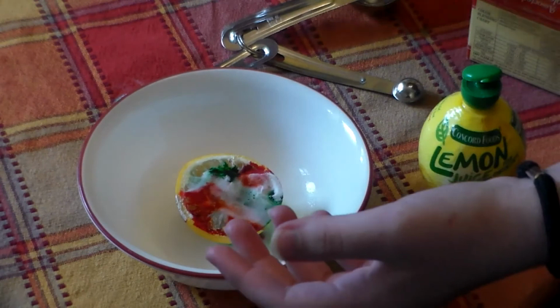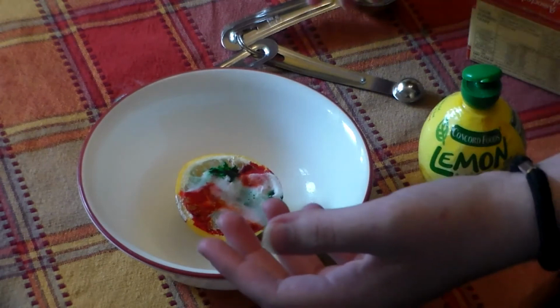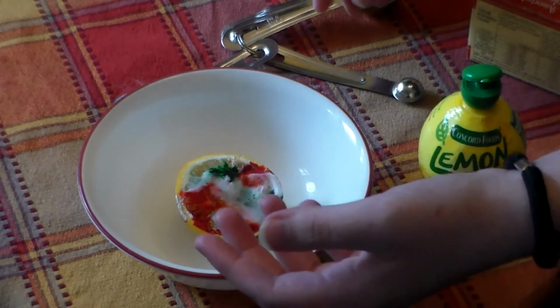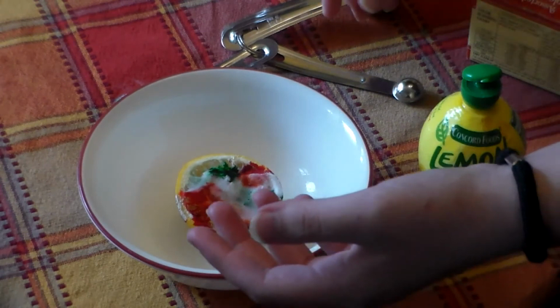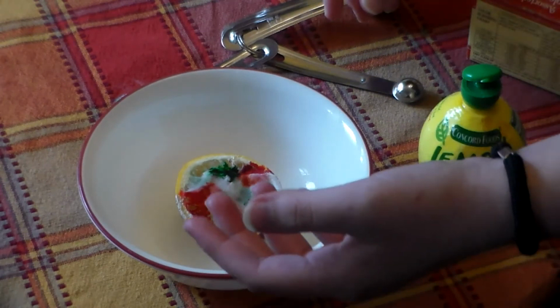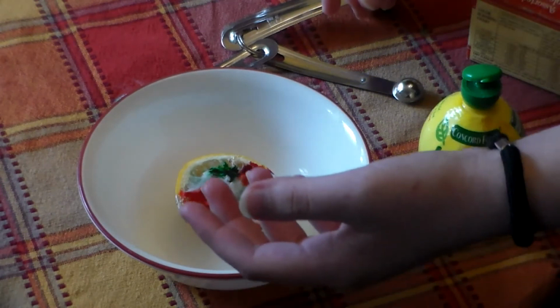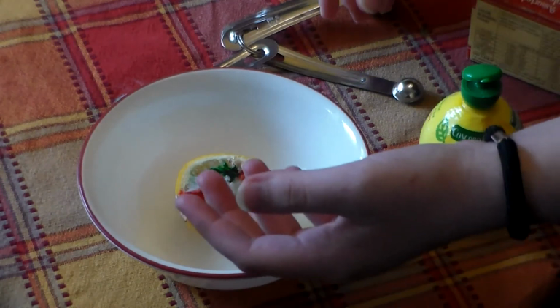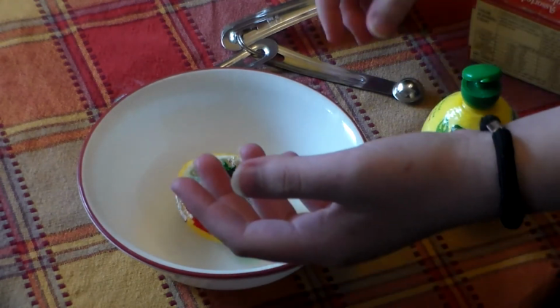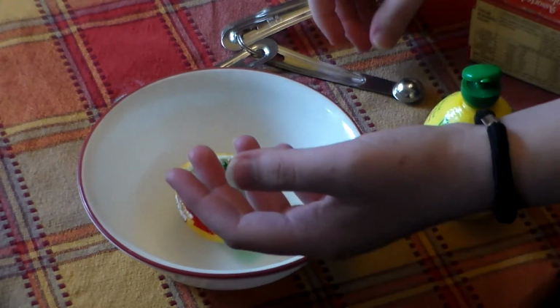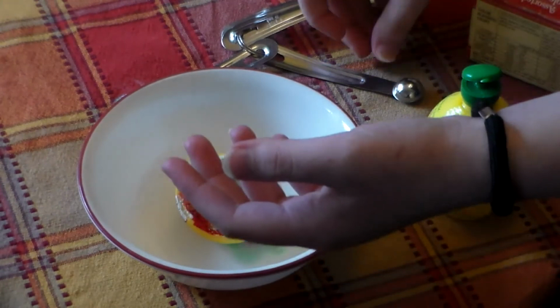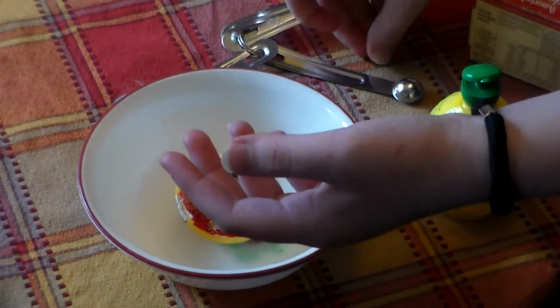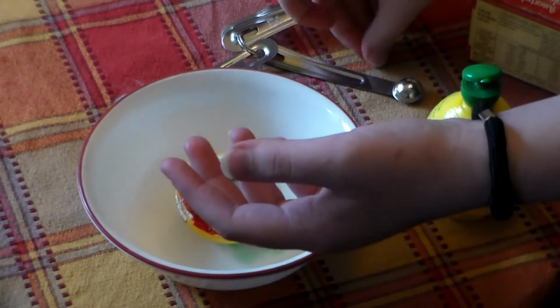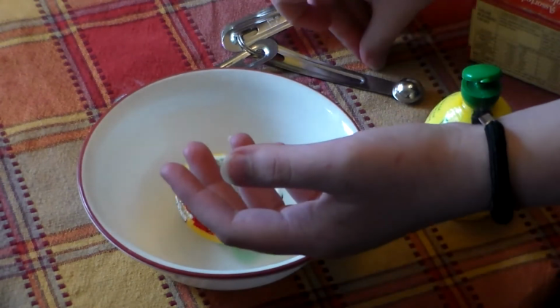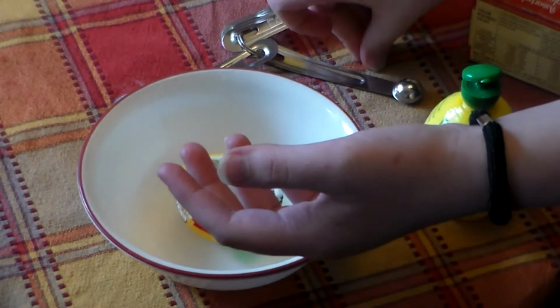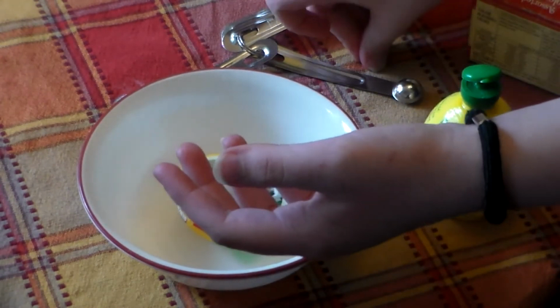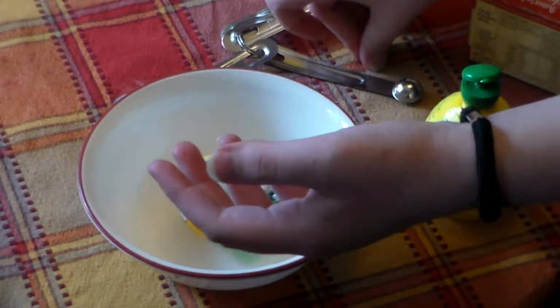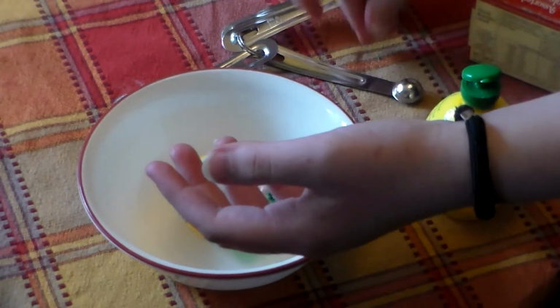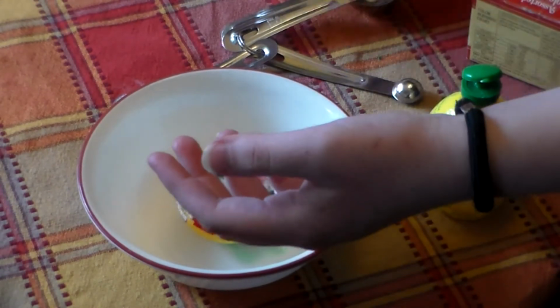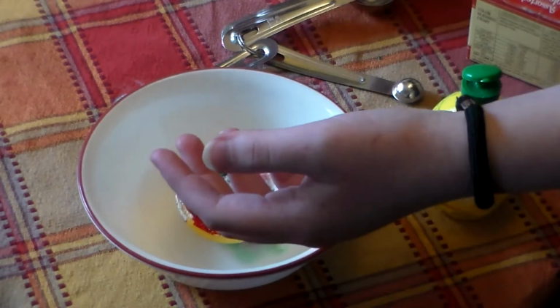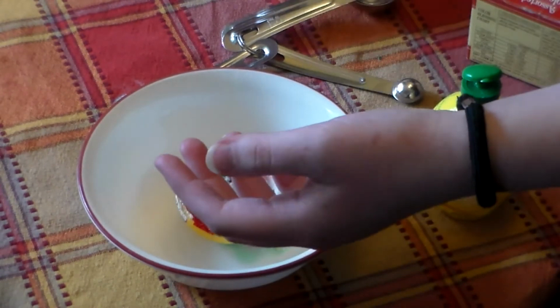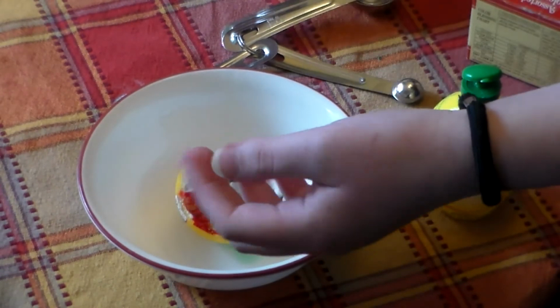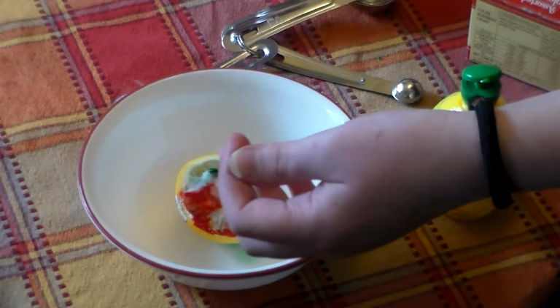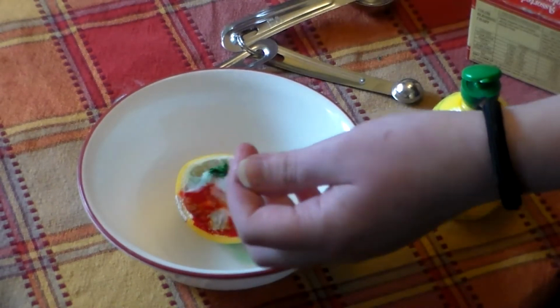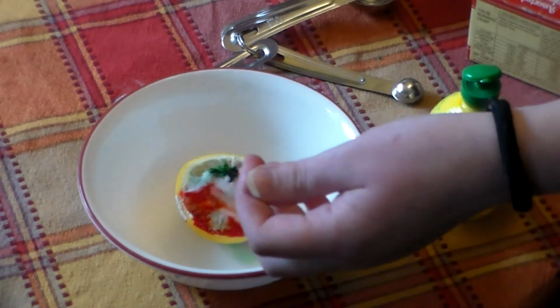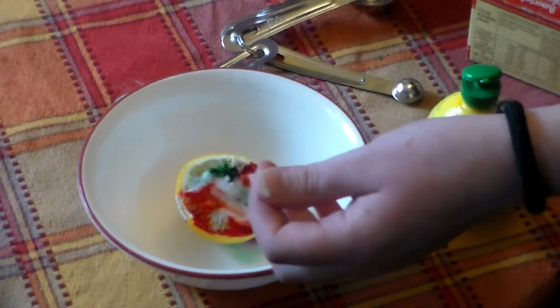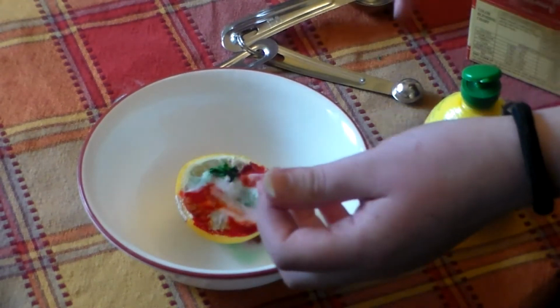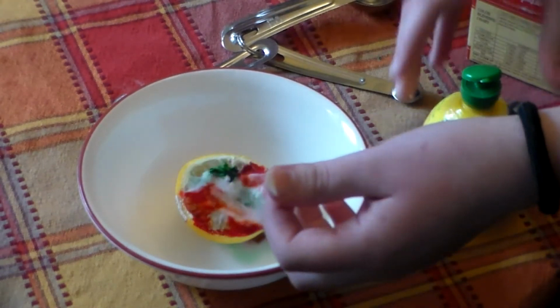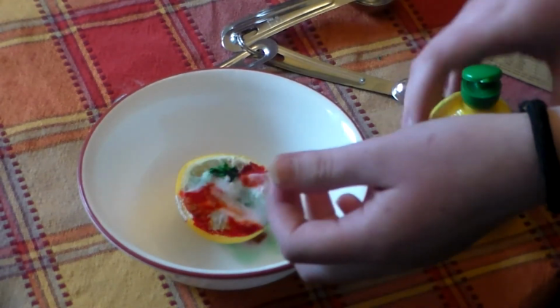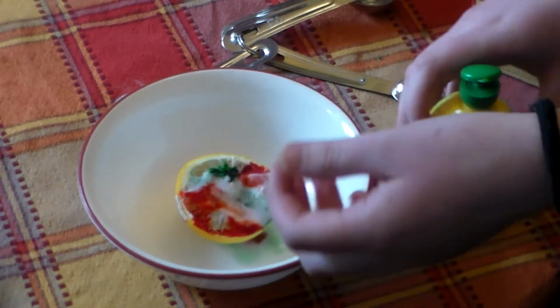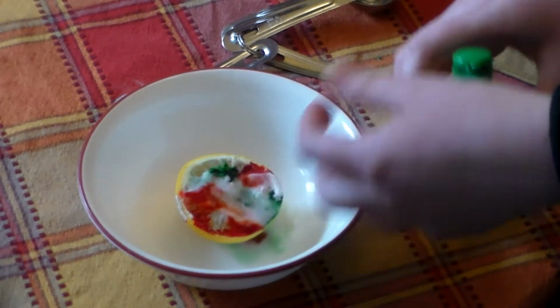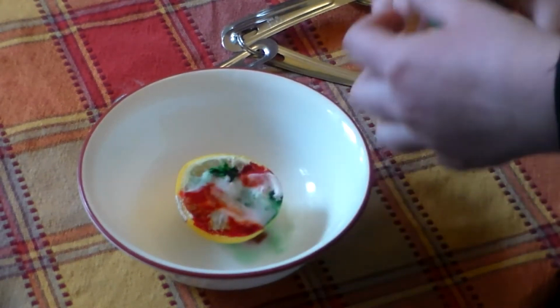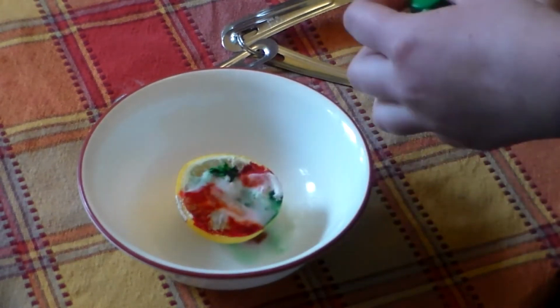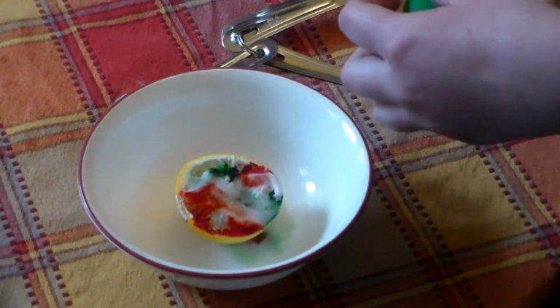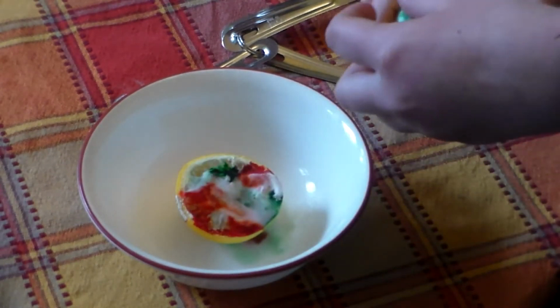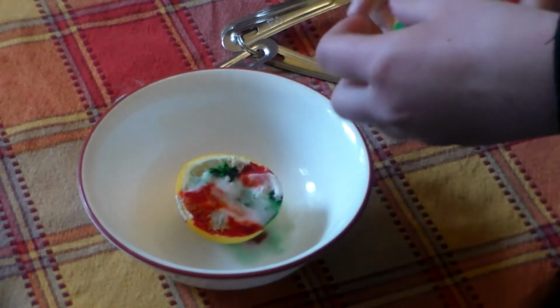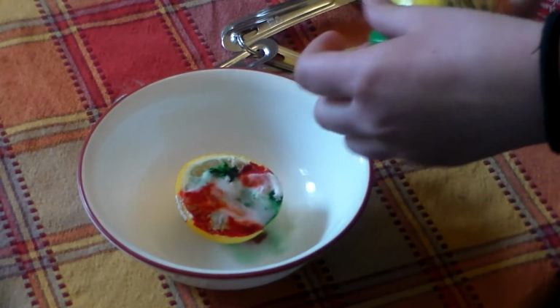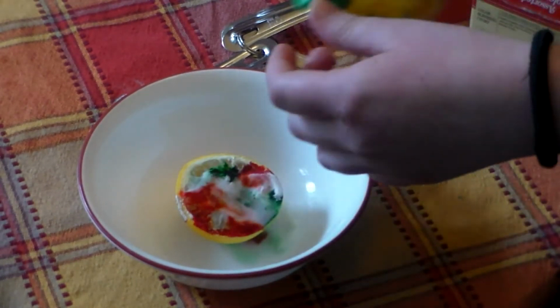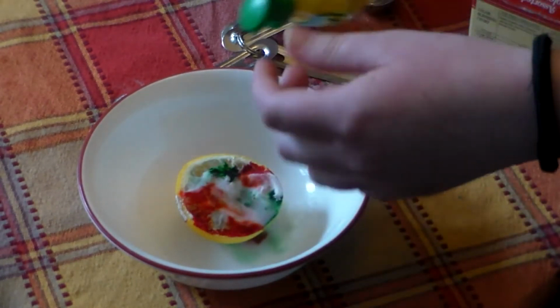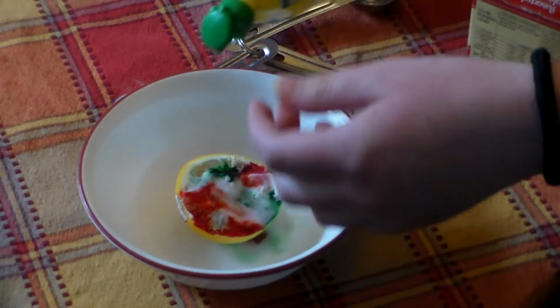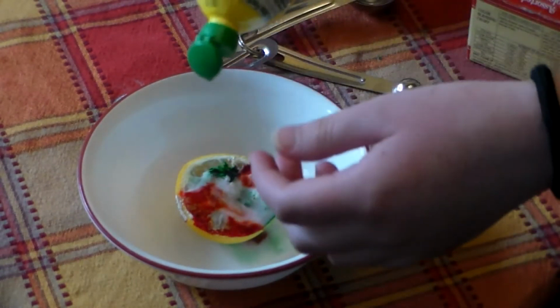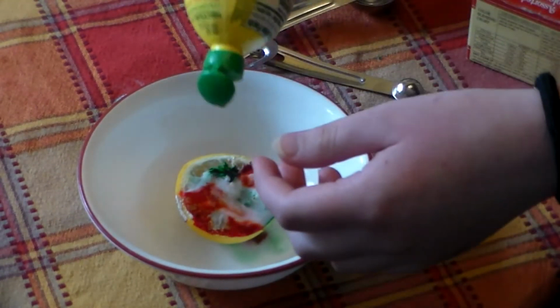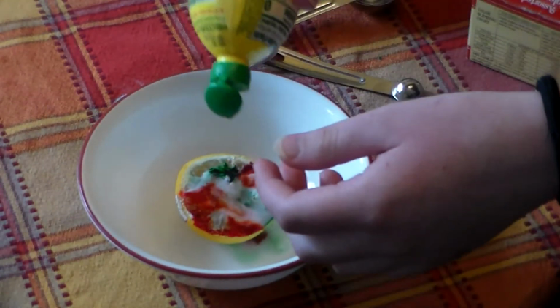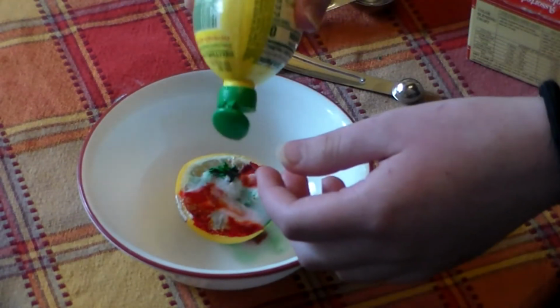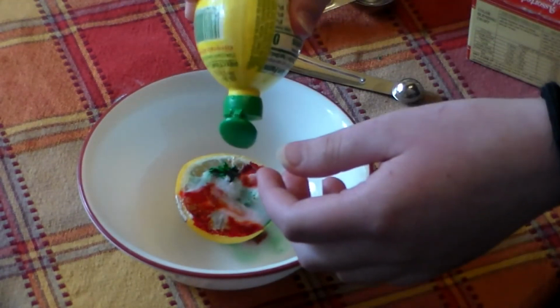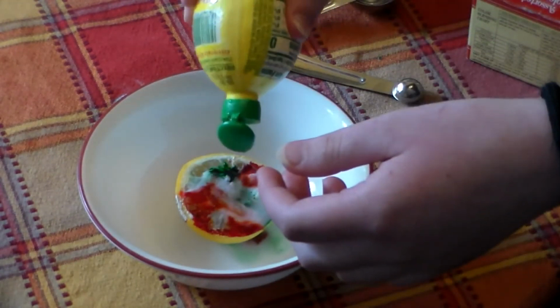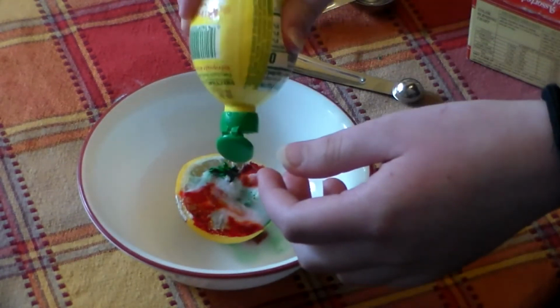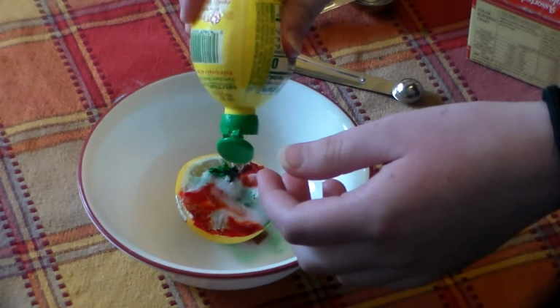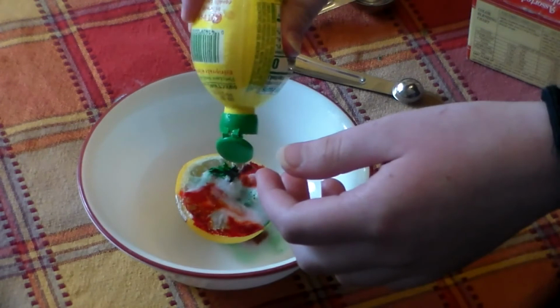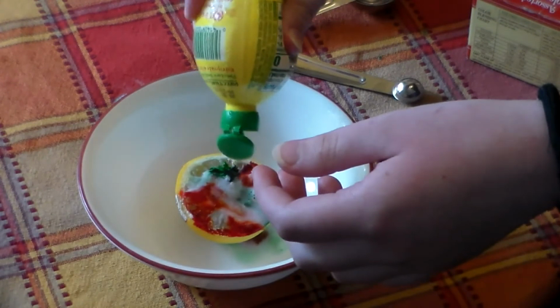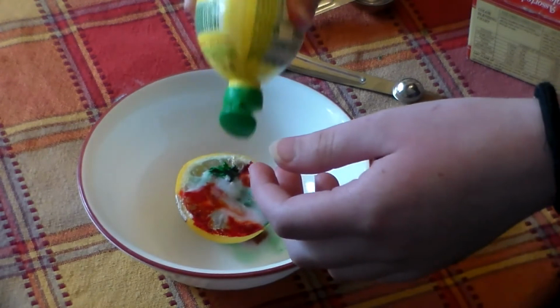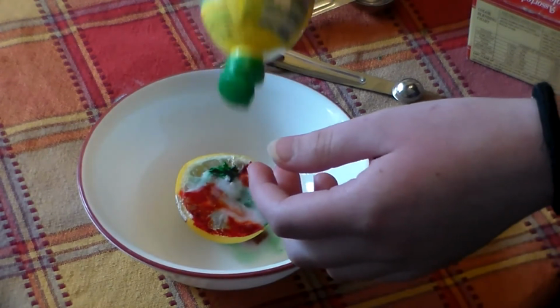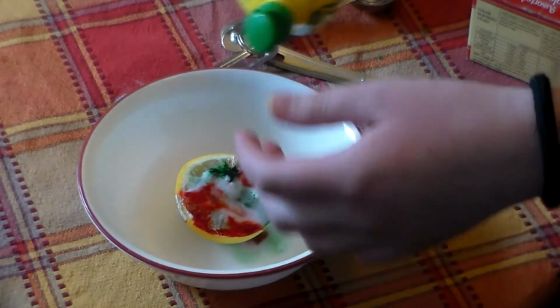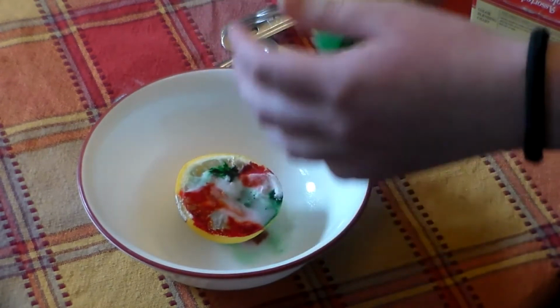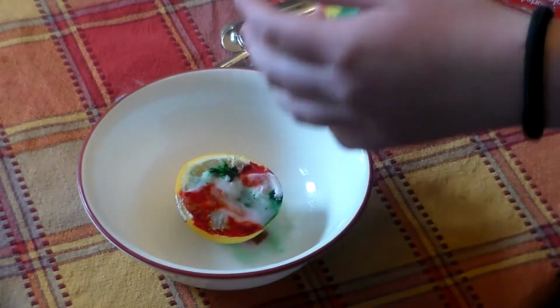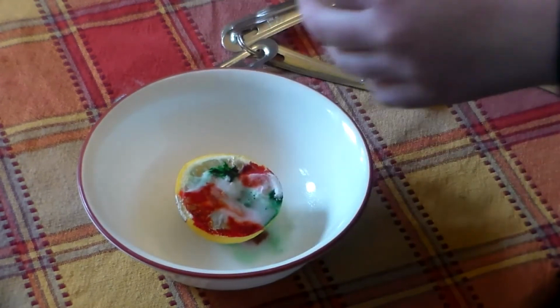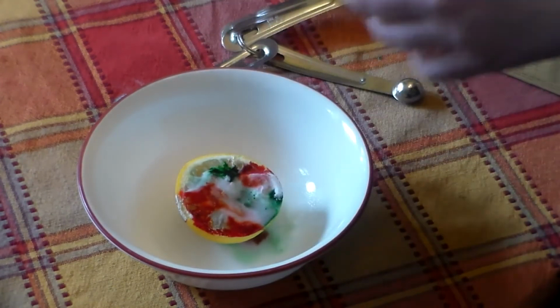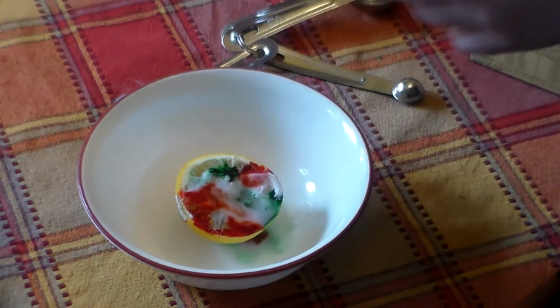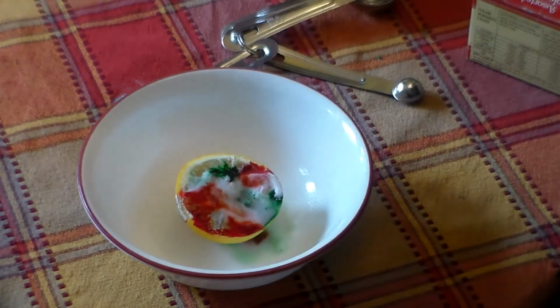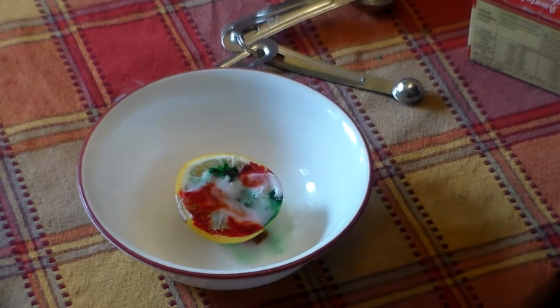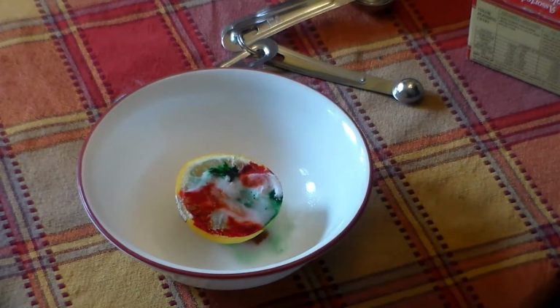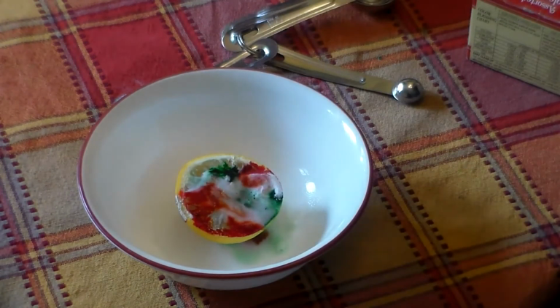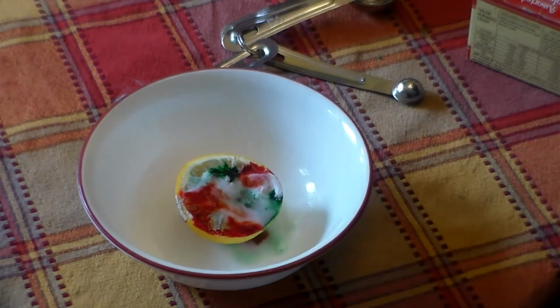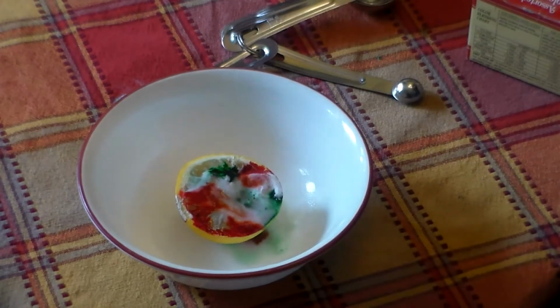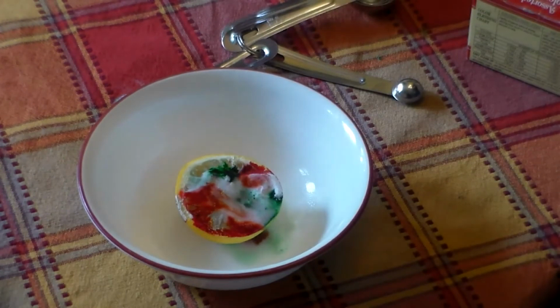So you can pour extra lemon juice on top? Yeah, you can pour extra lemon juice on top if it decides not to work.